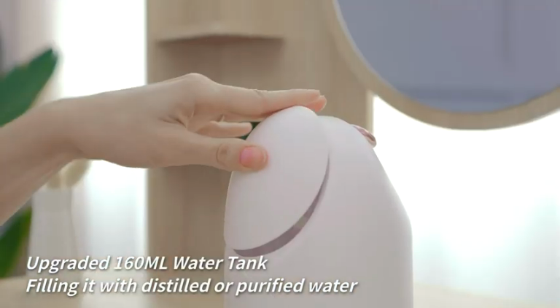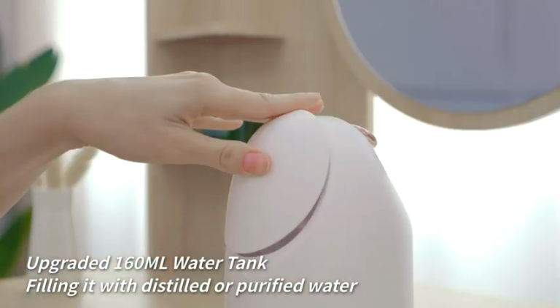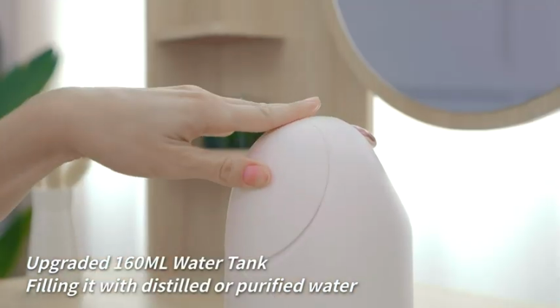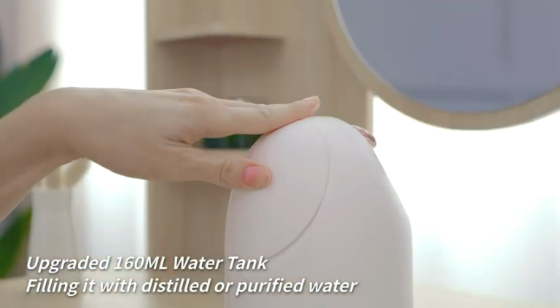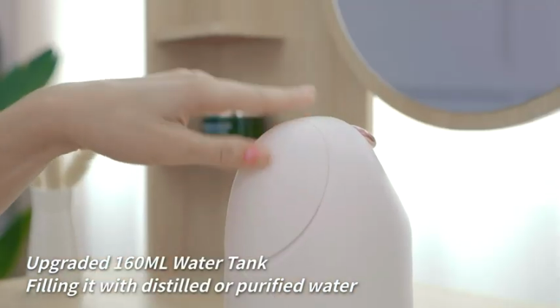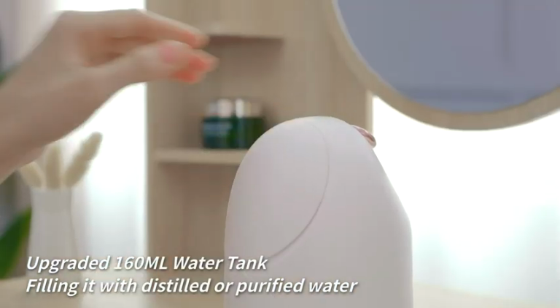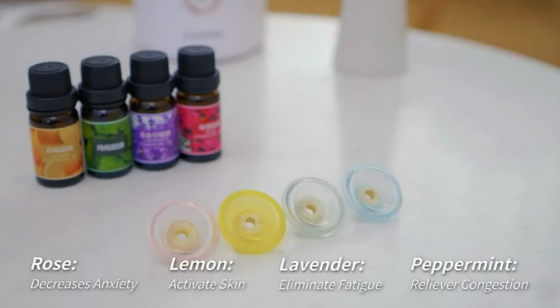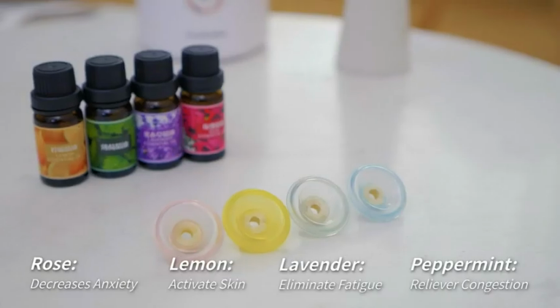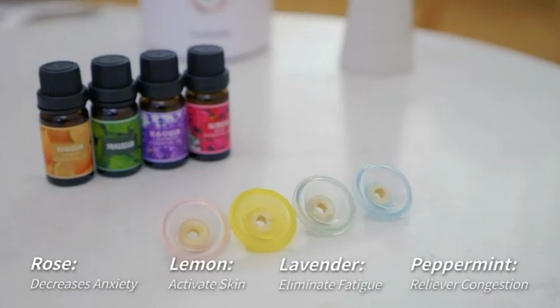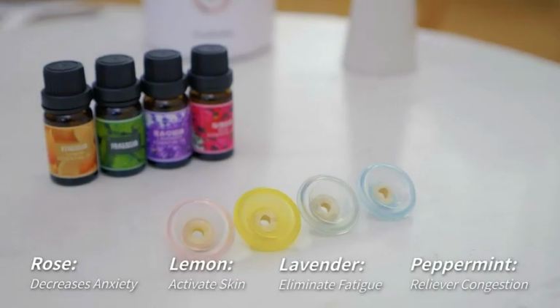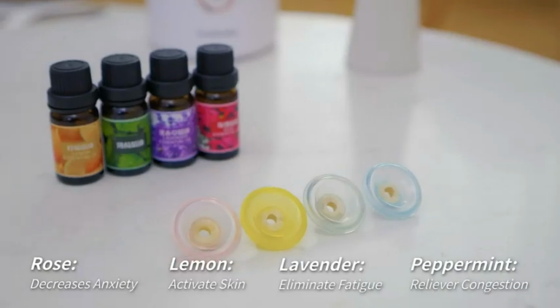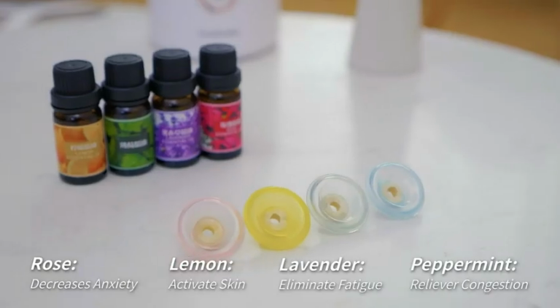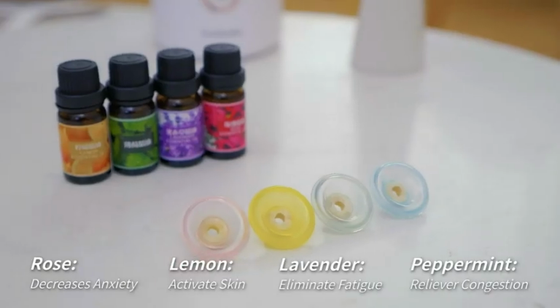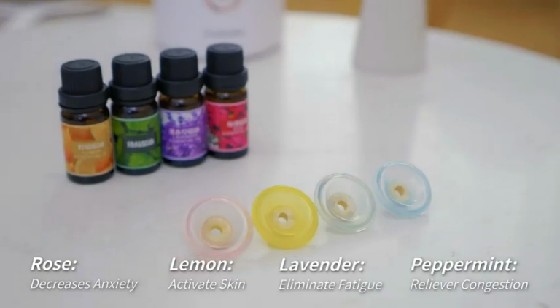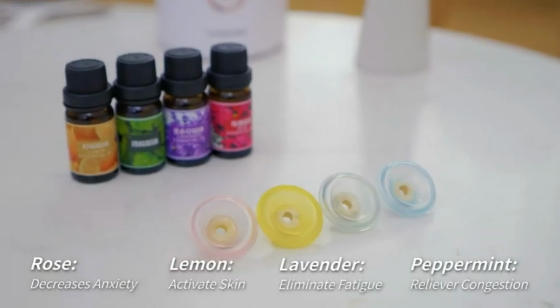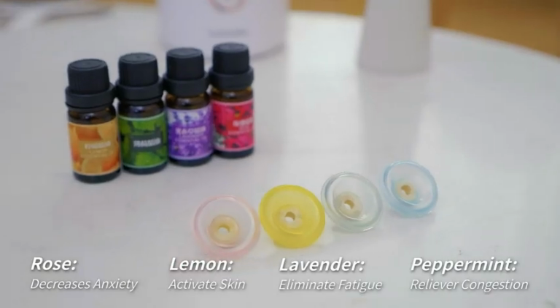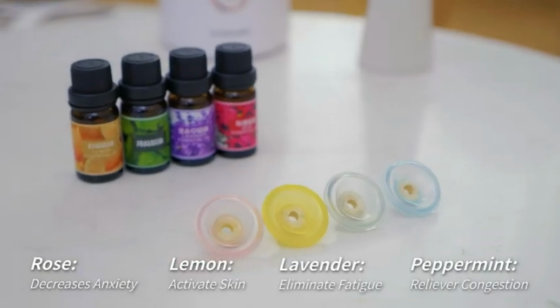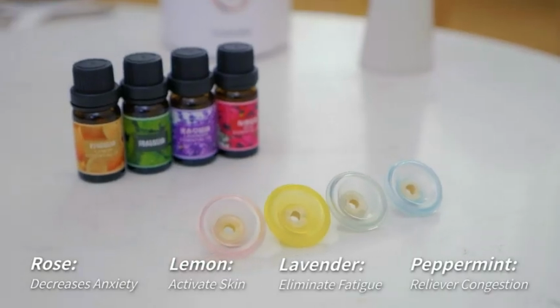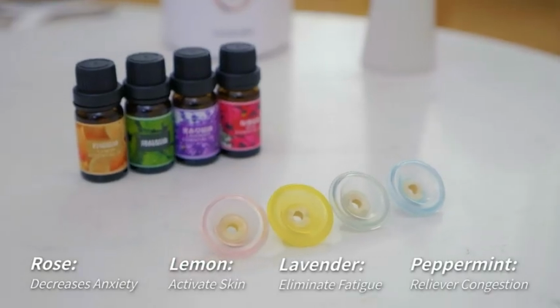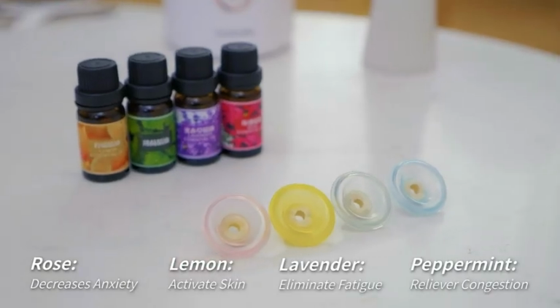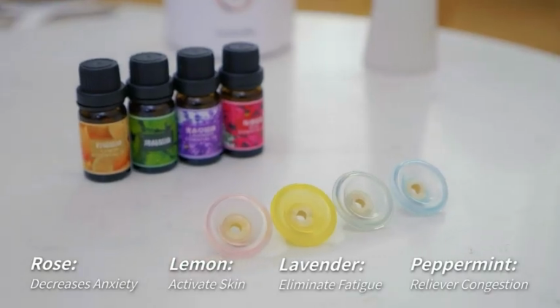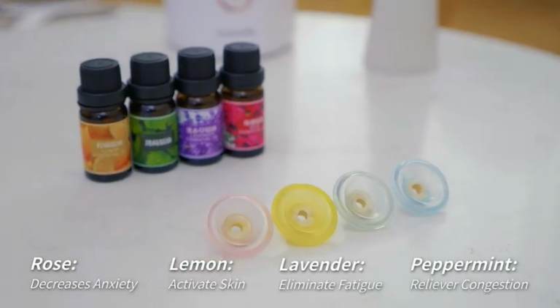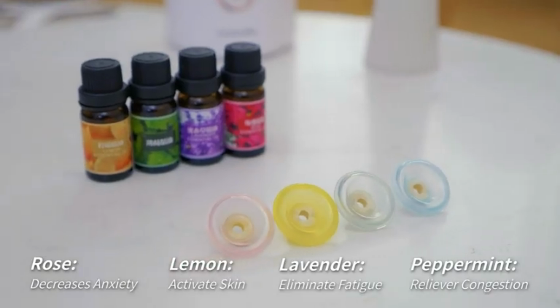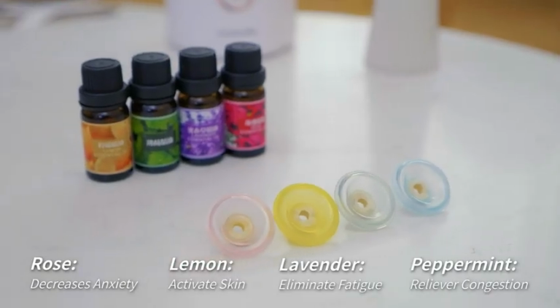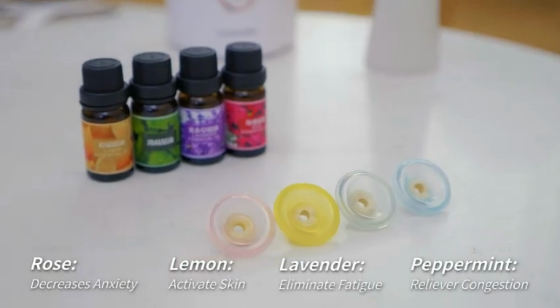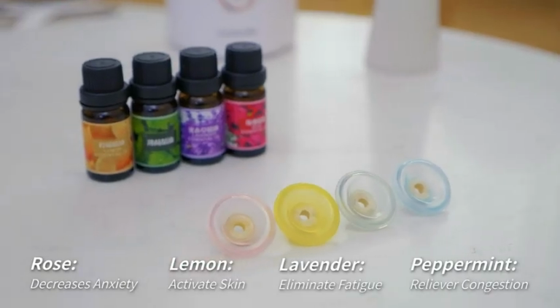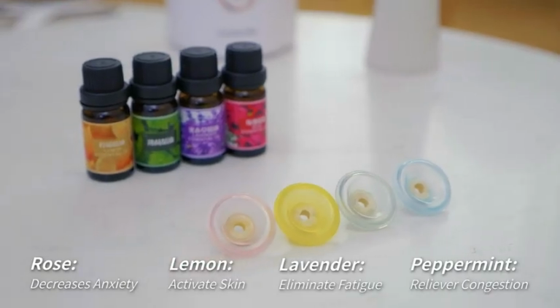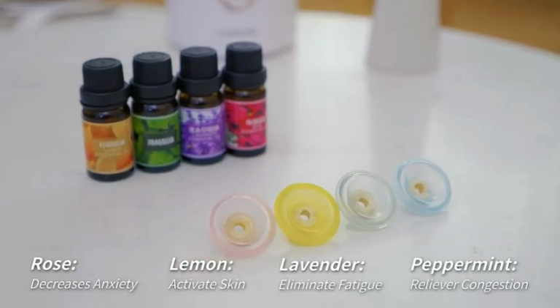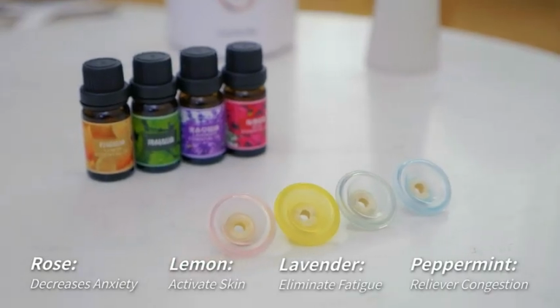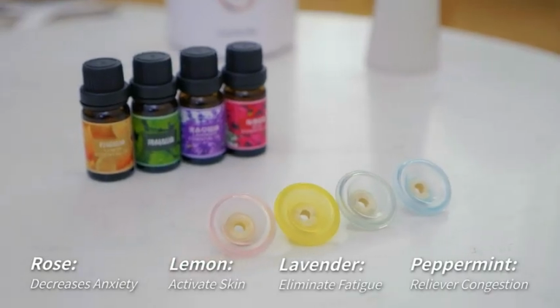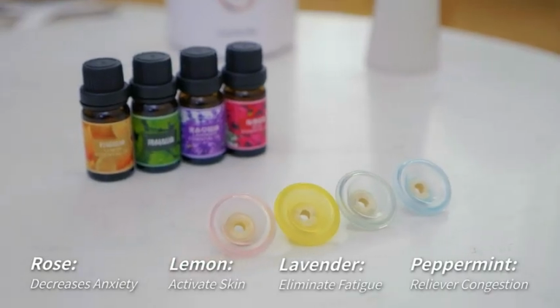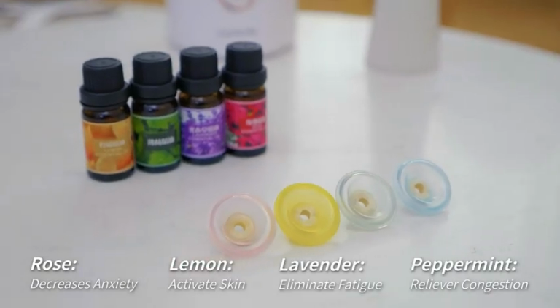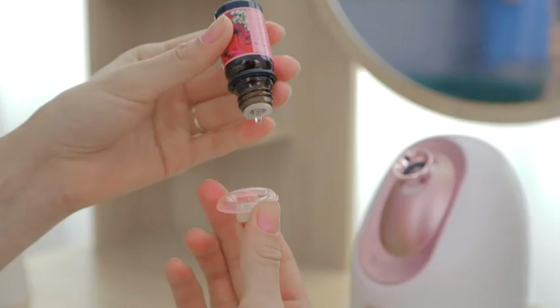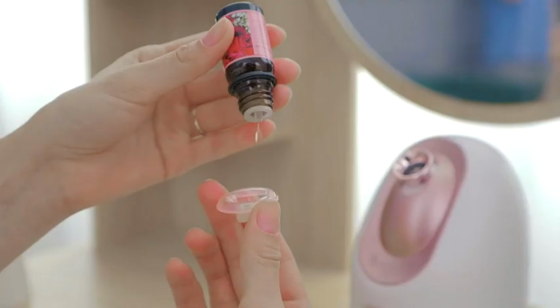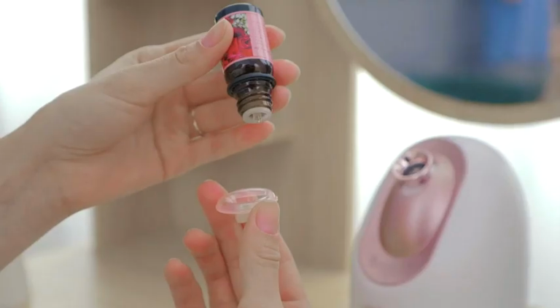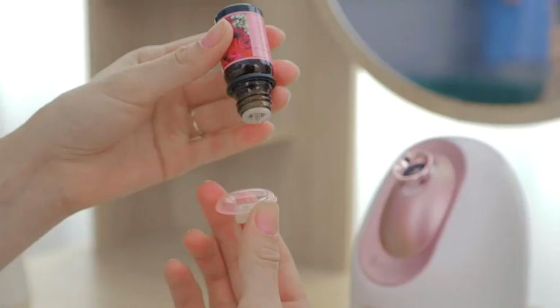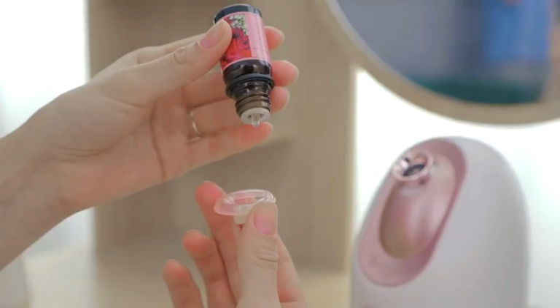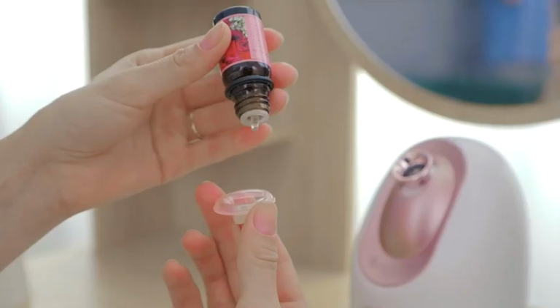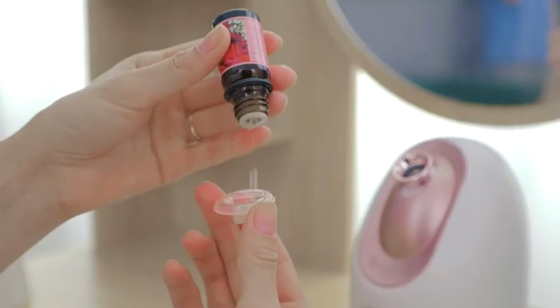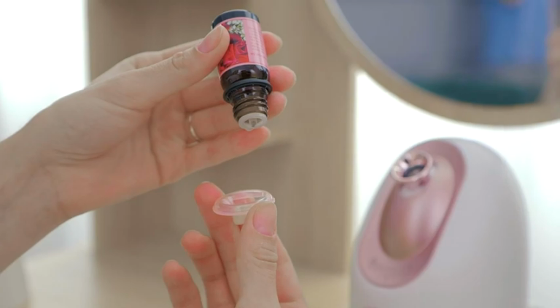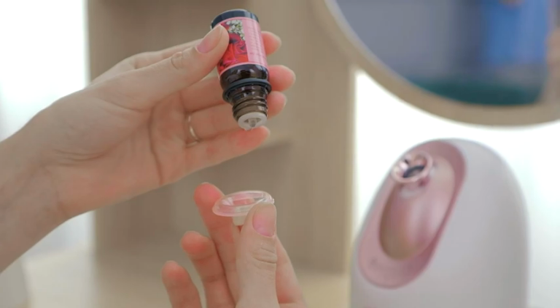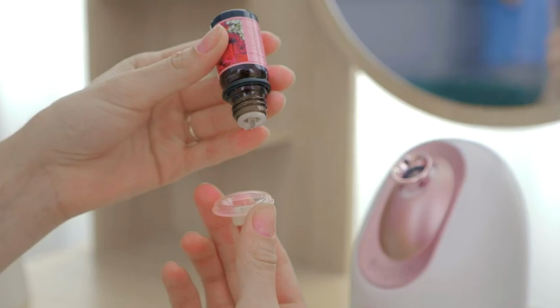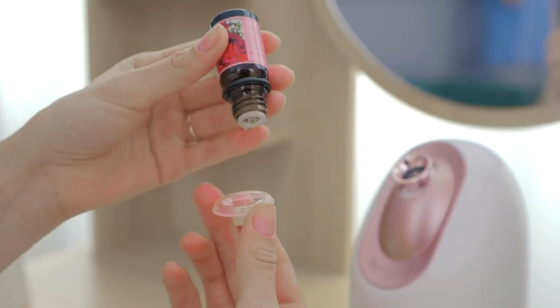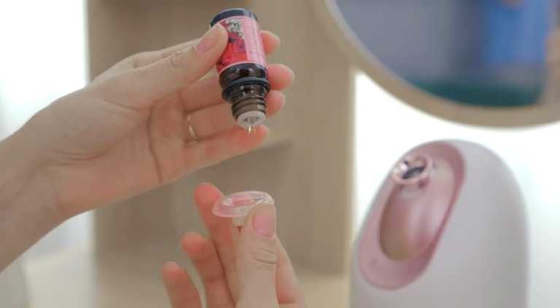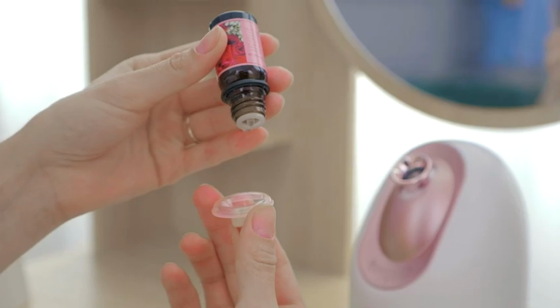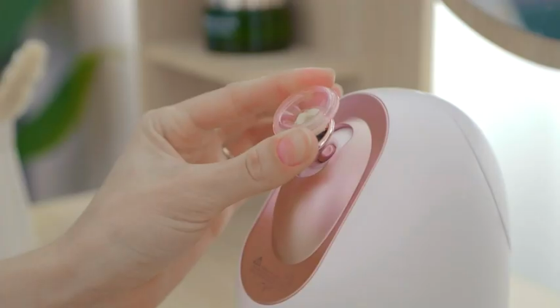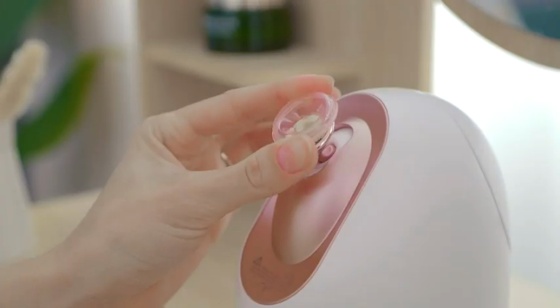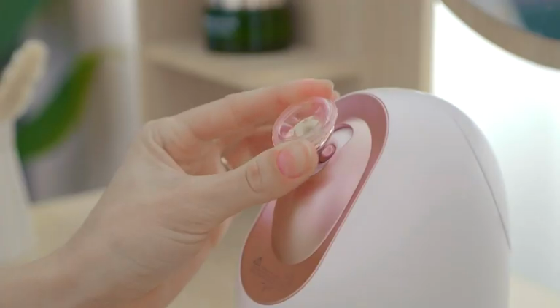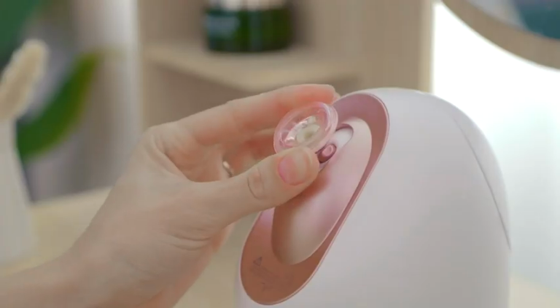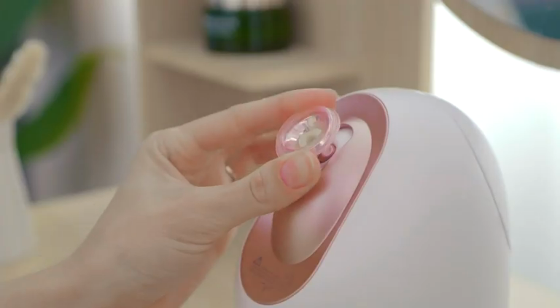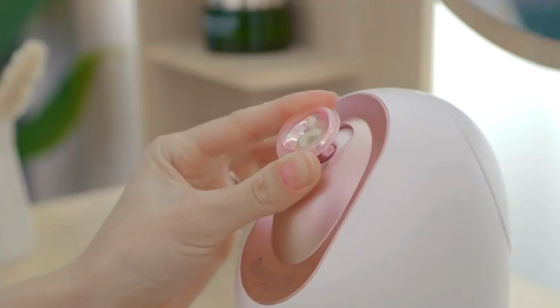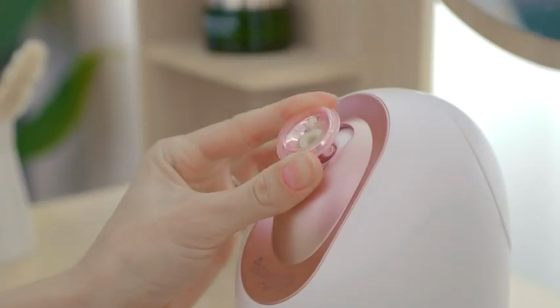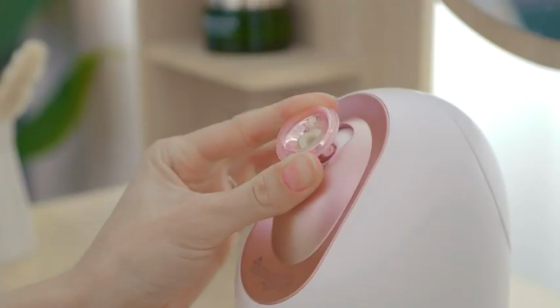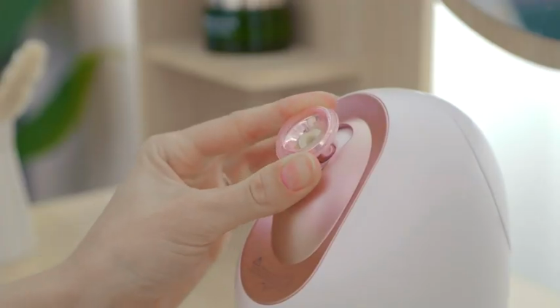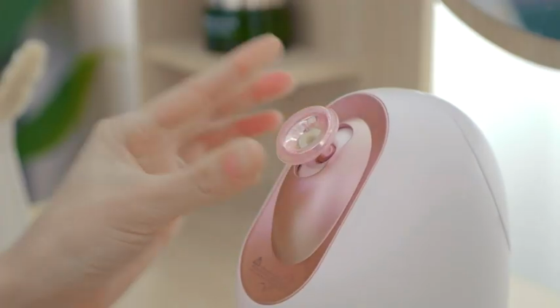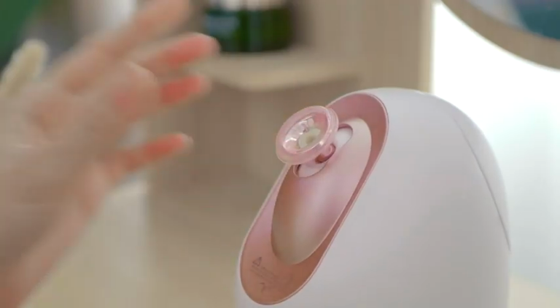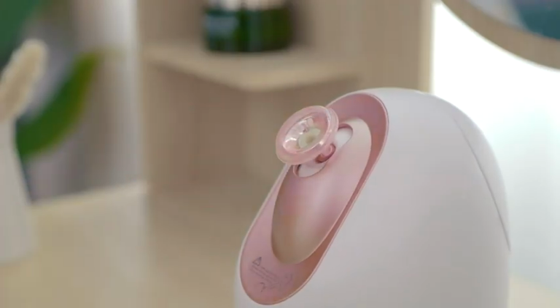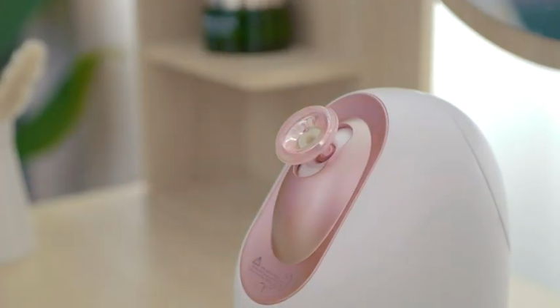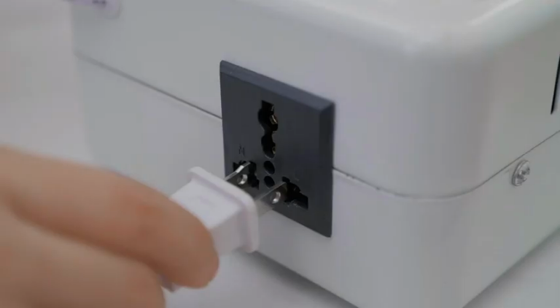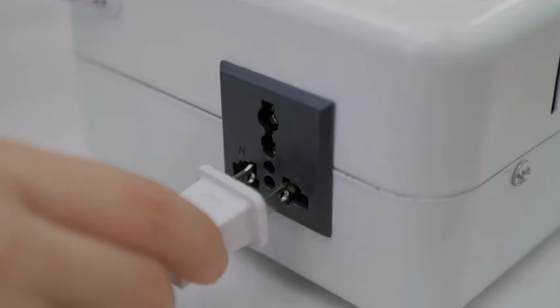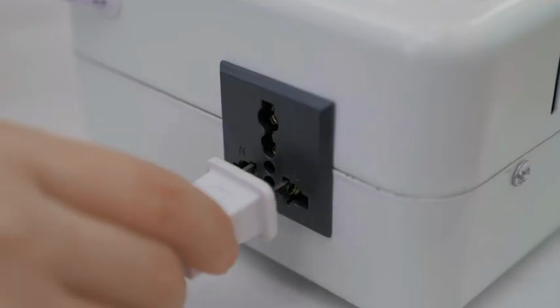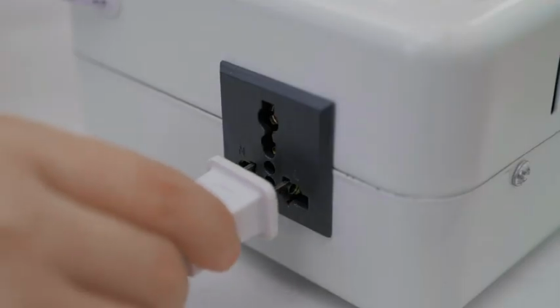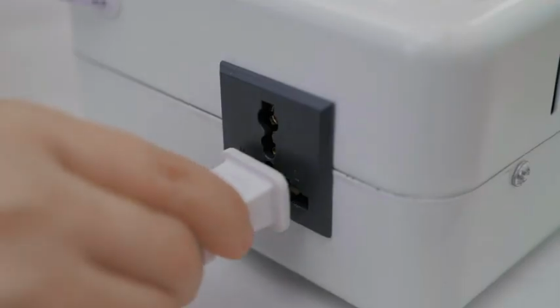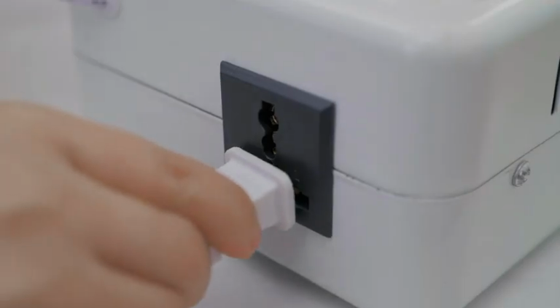It comes with four oil caps to prevent the mixture of aromatherapy oils. Before steaming, just add your favorite one.